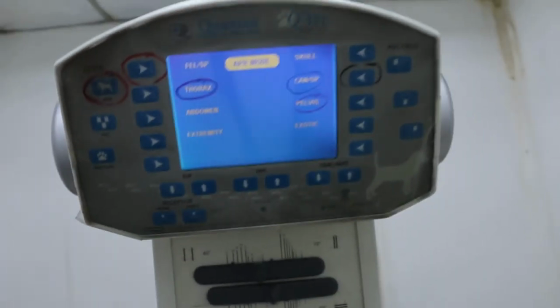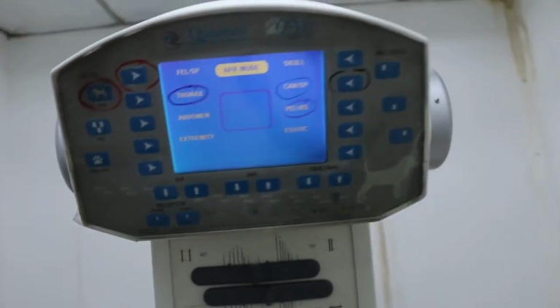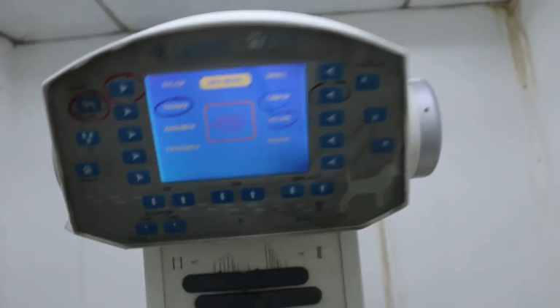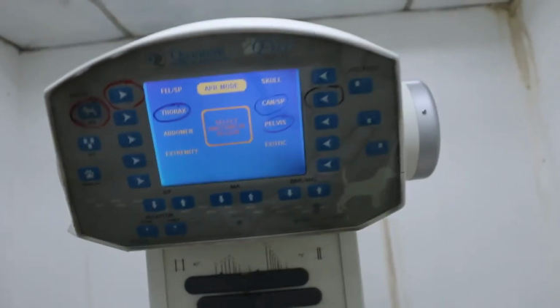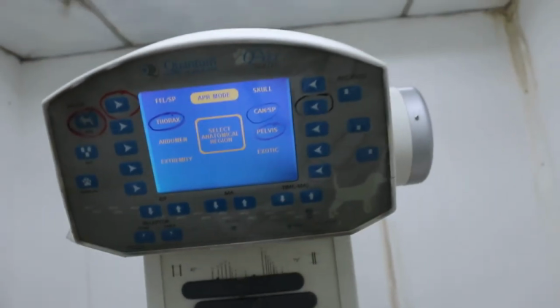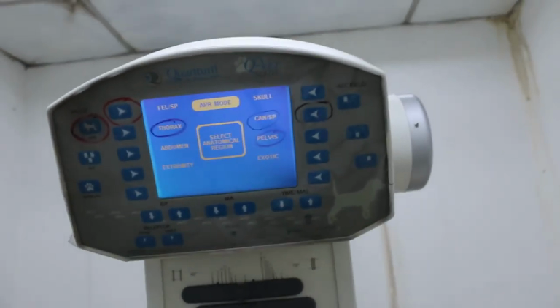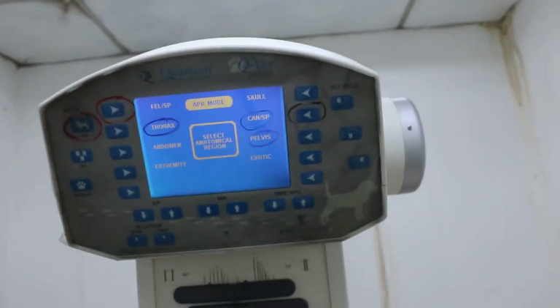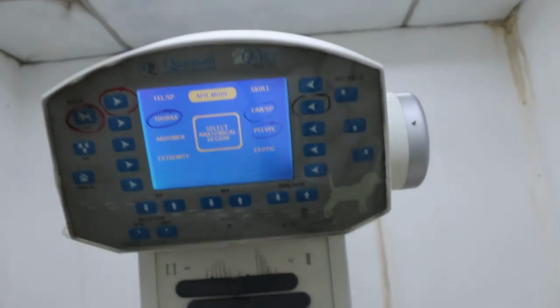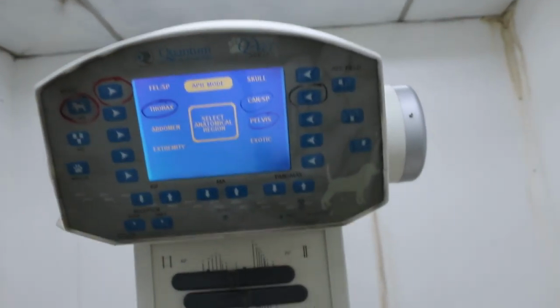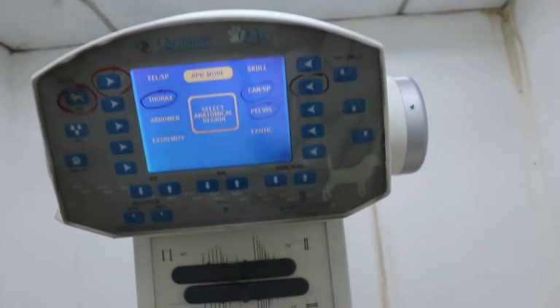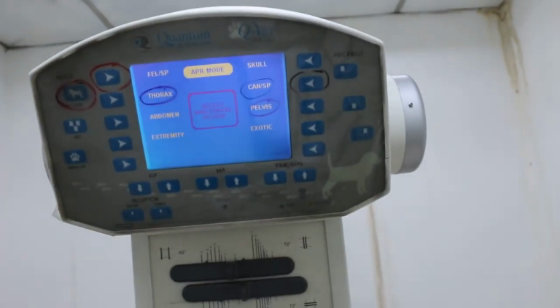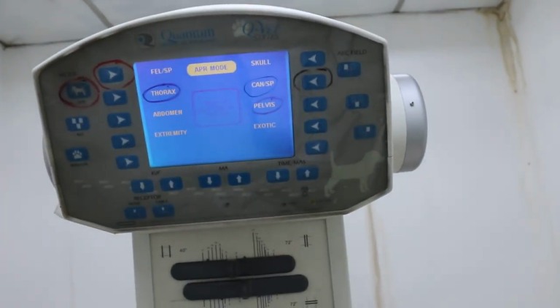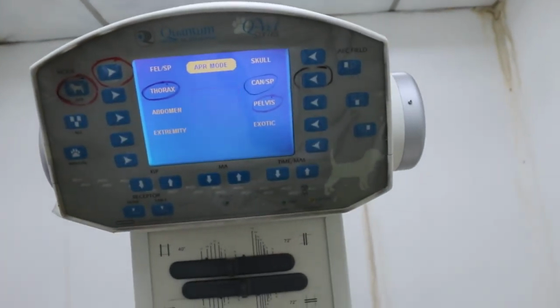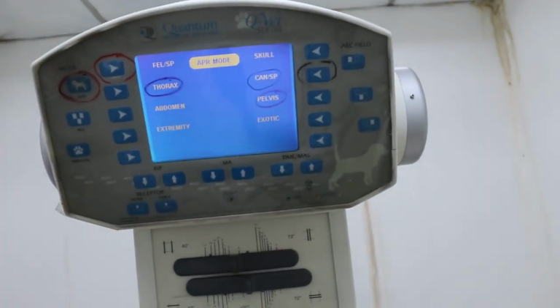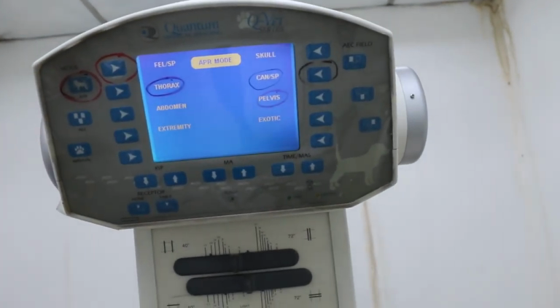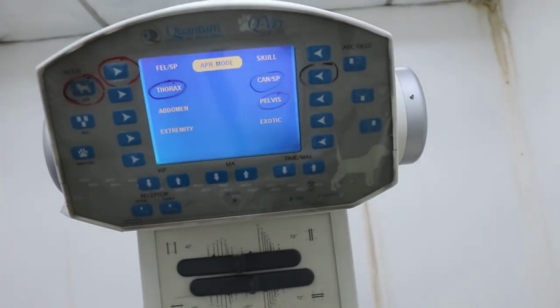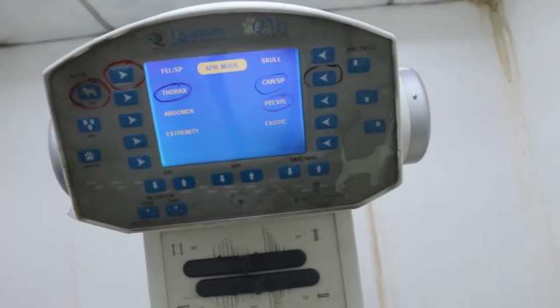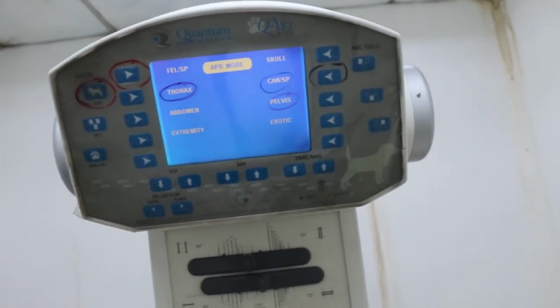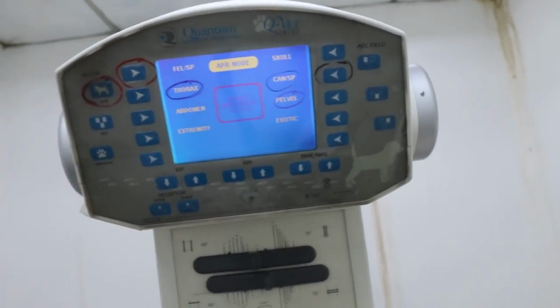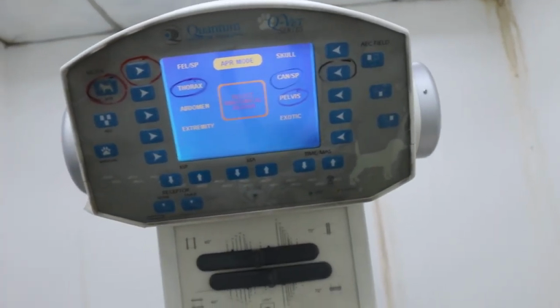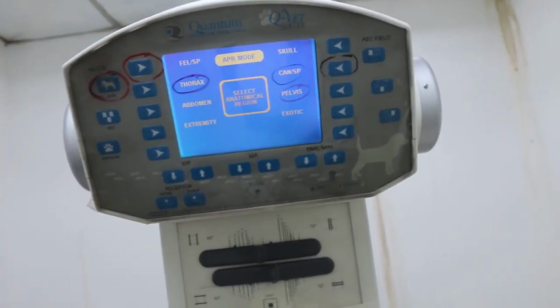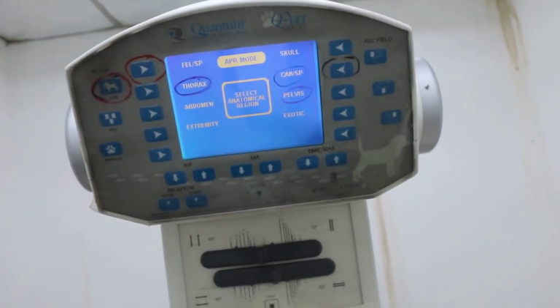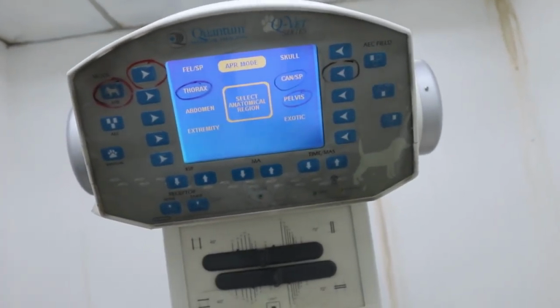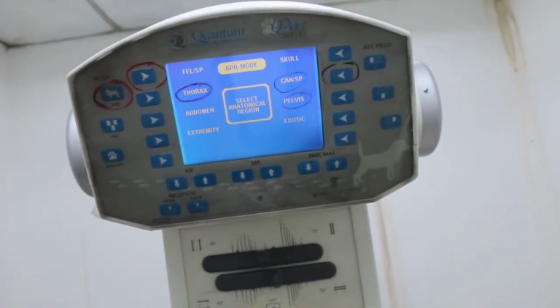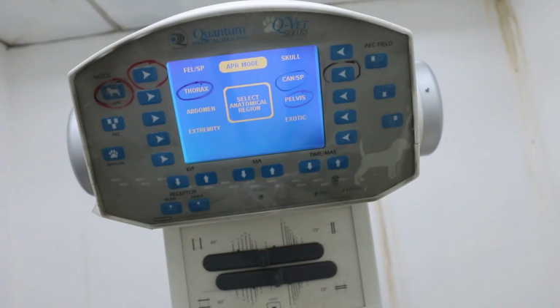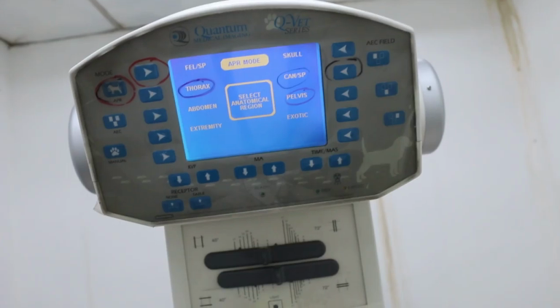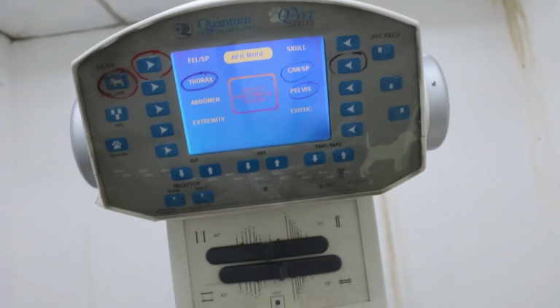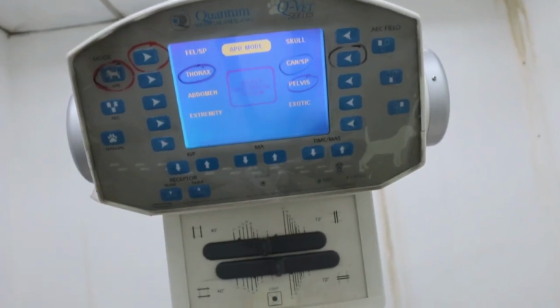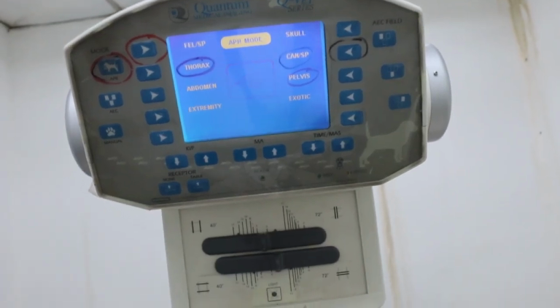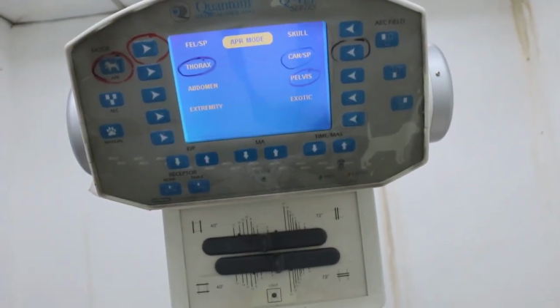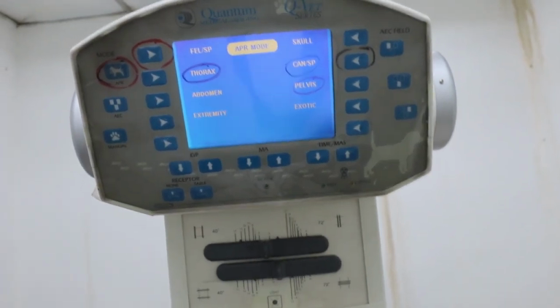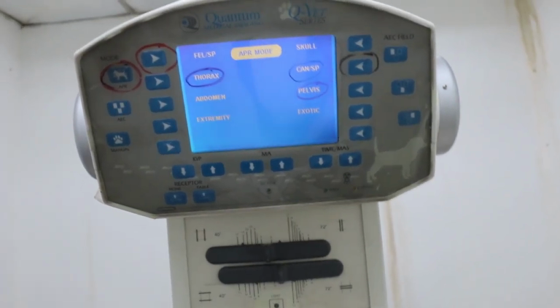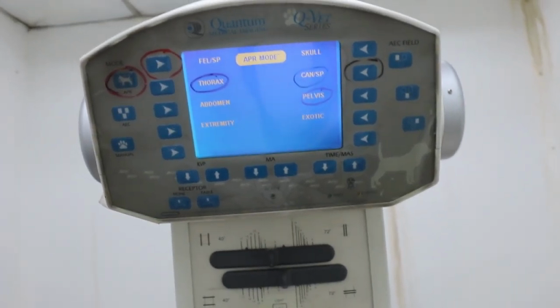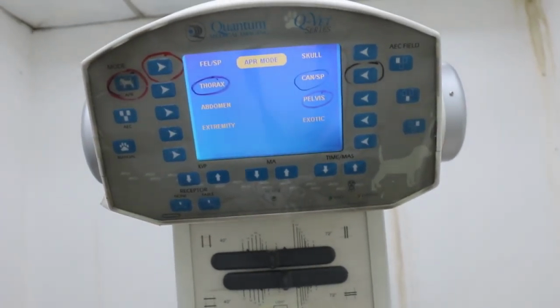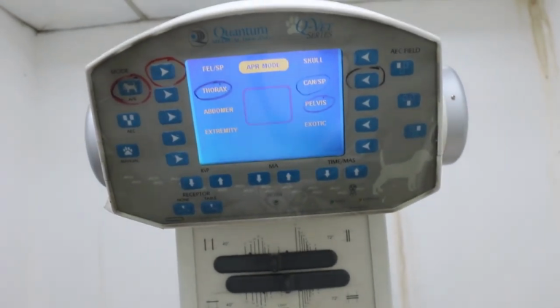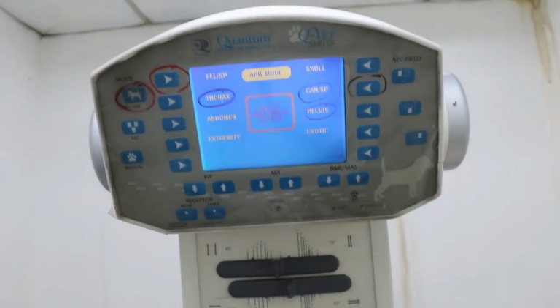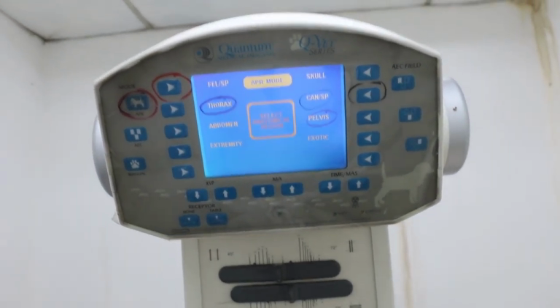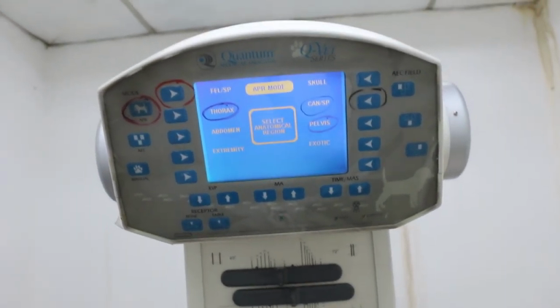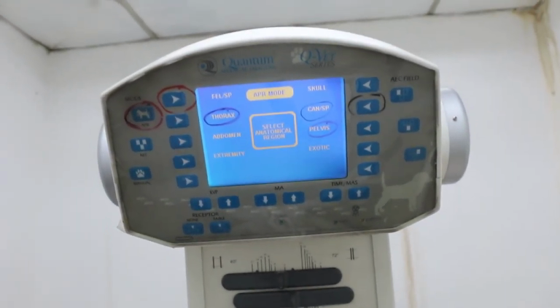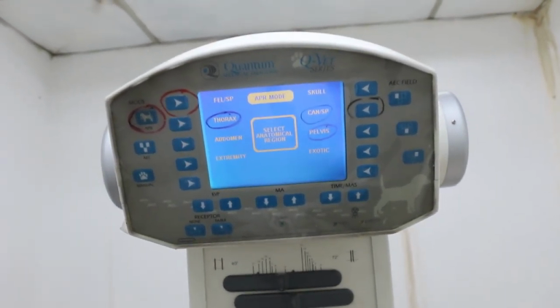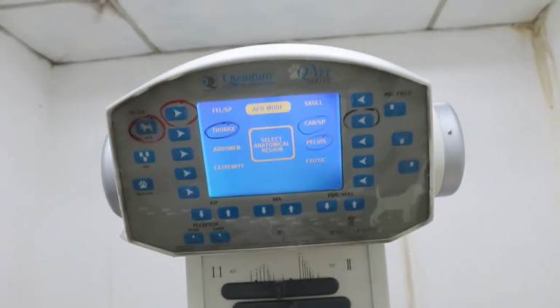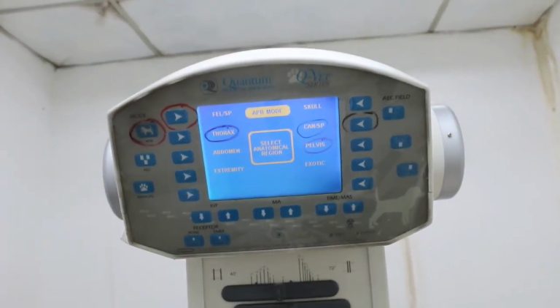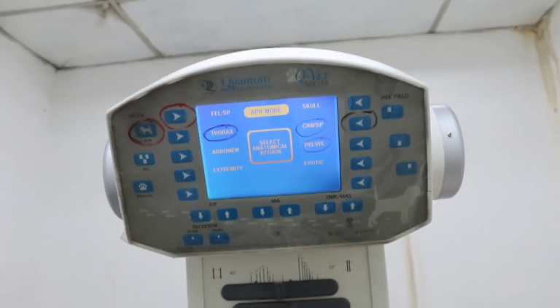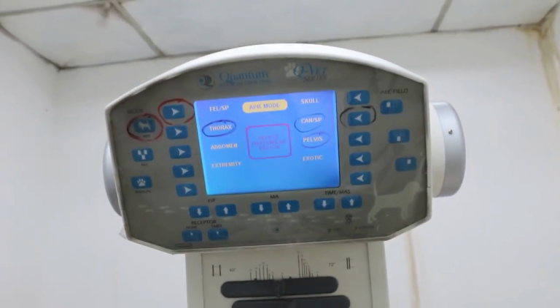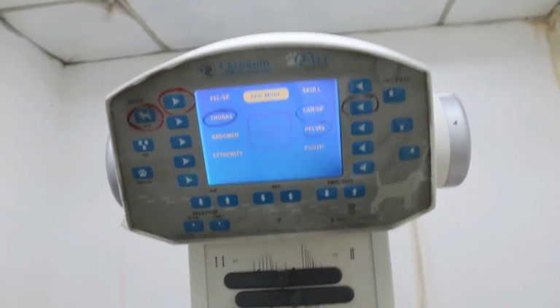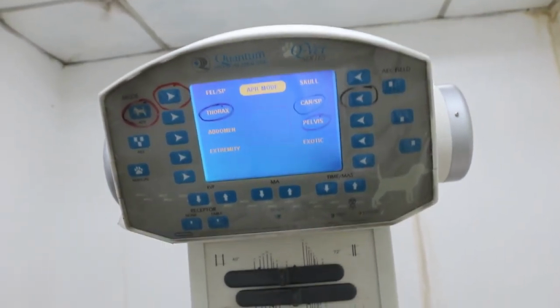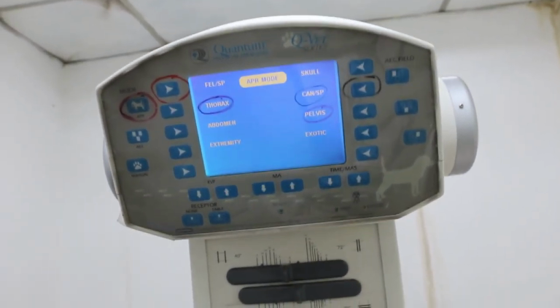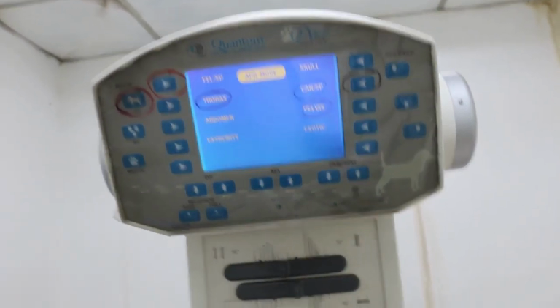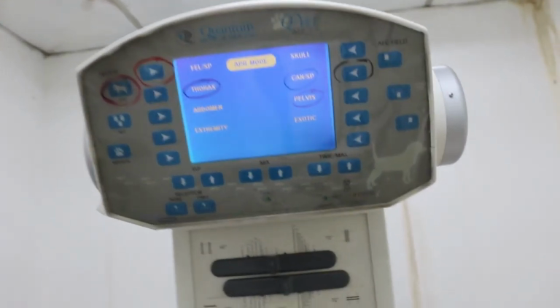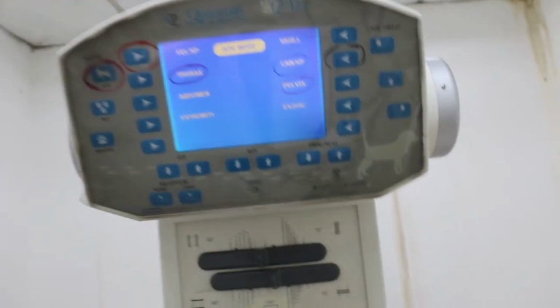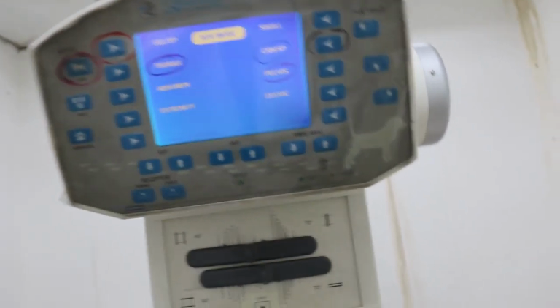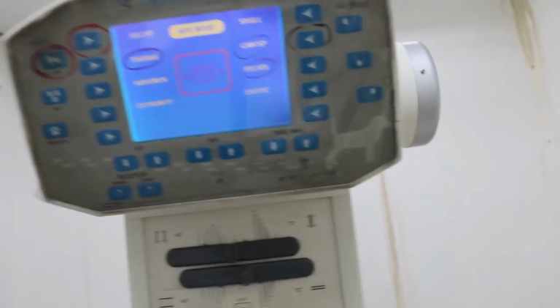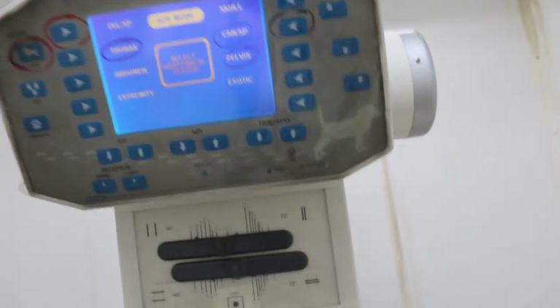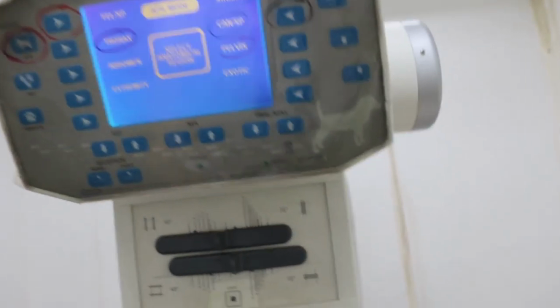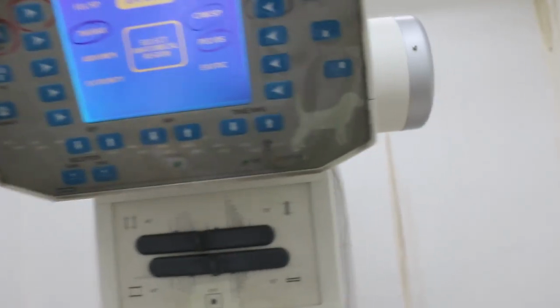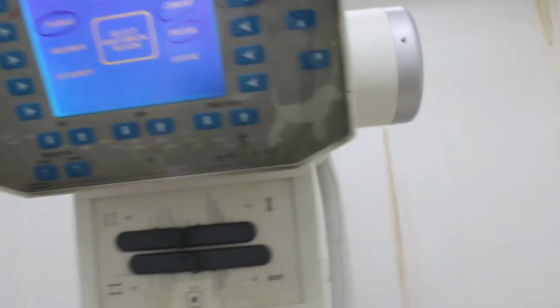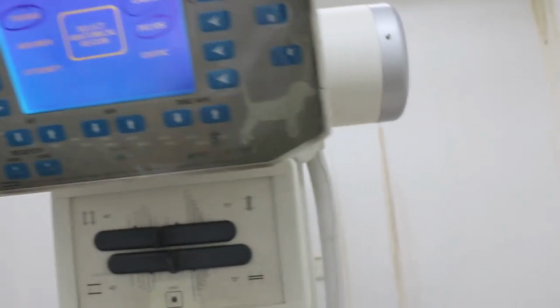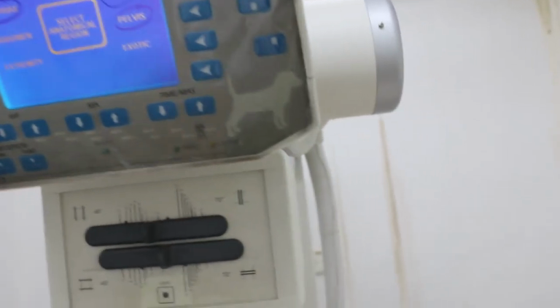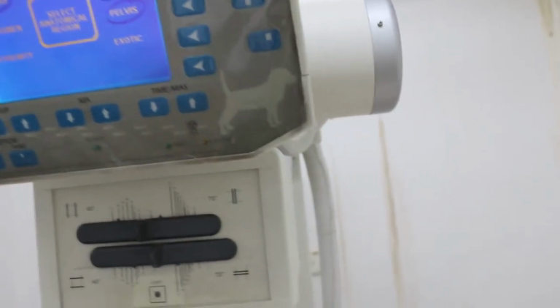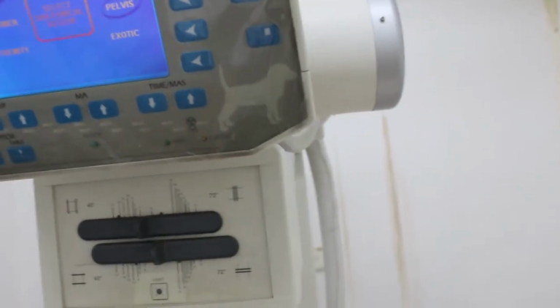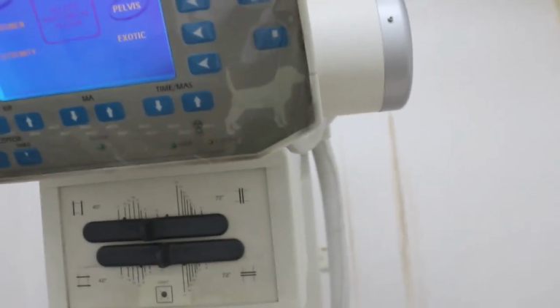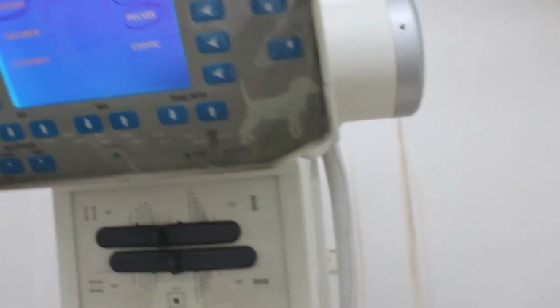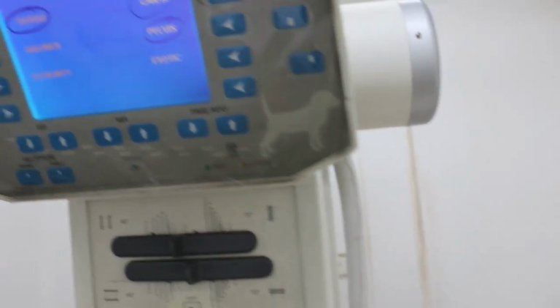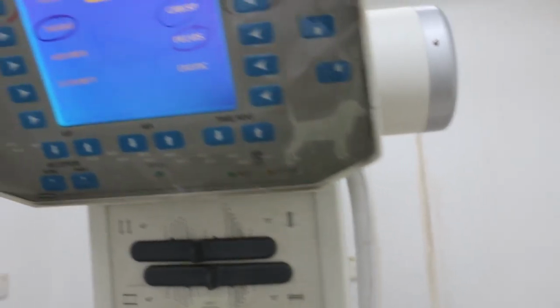You do the setting first. It will be moving, so do everything — all the settings first.